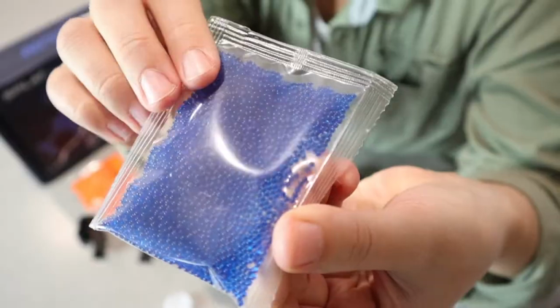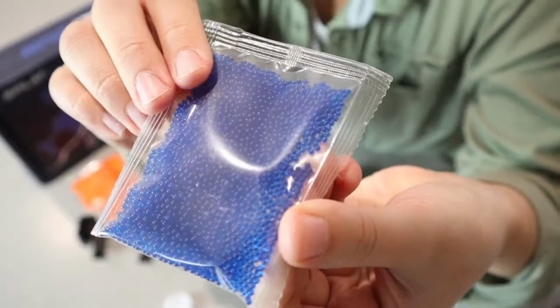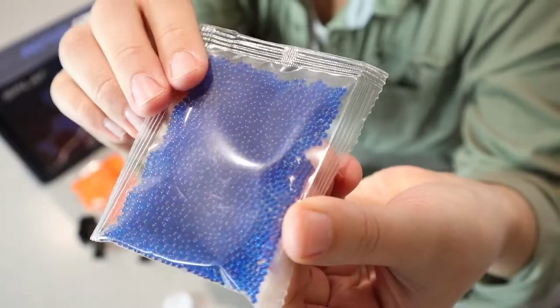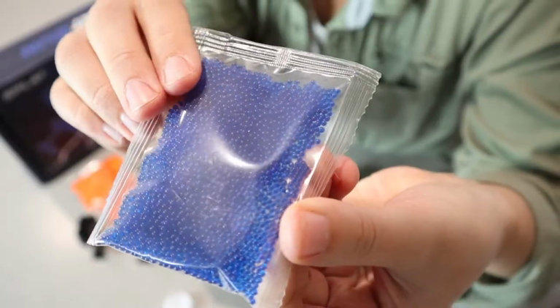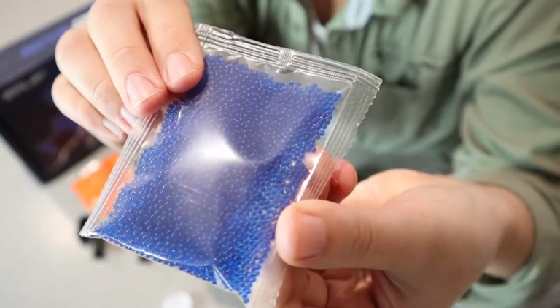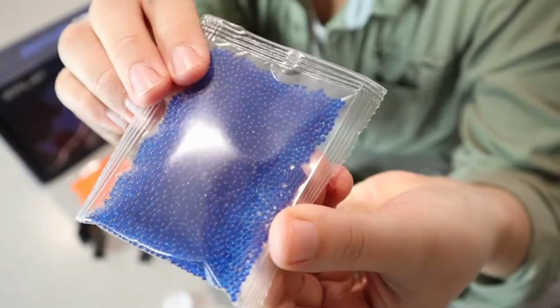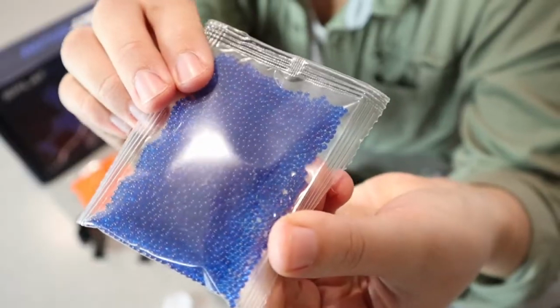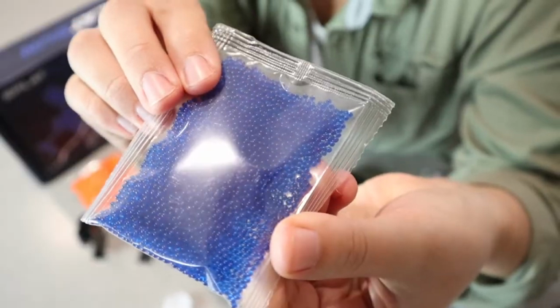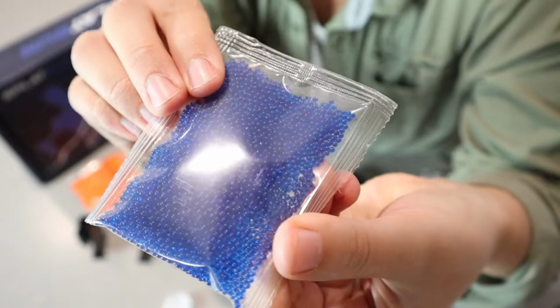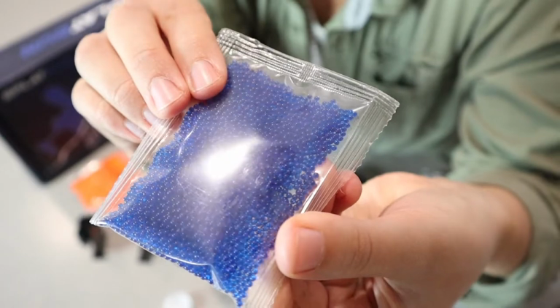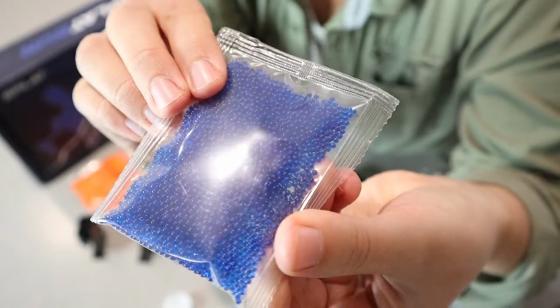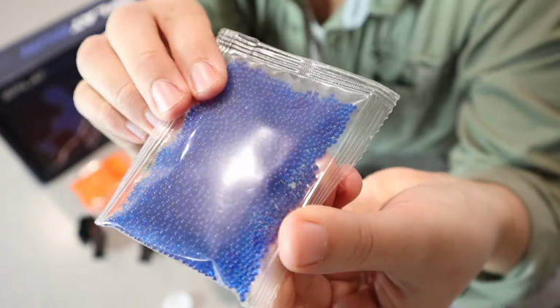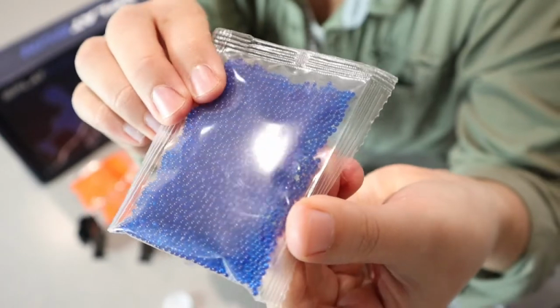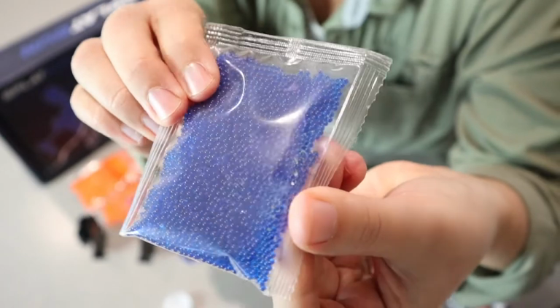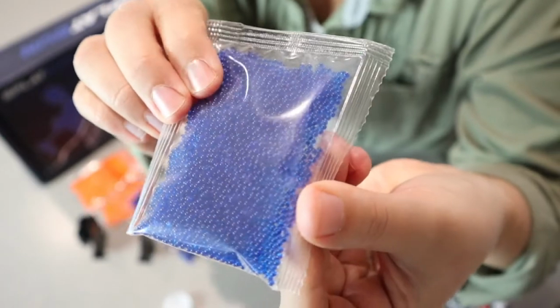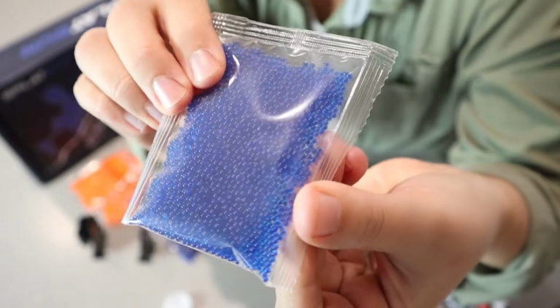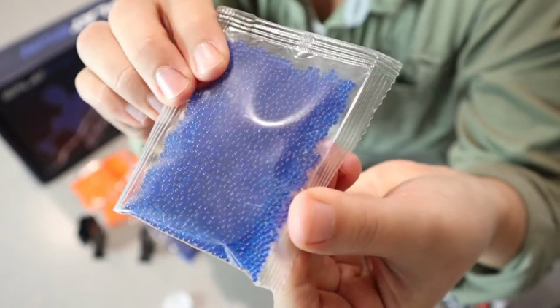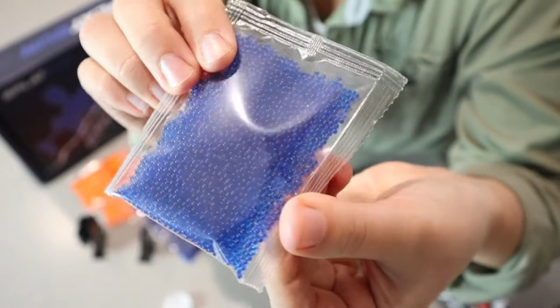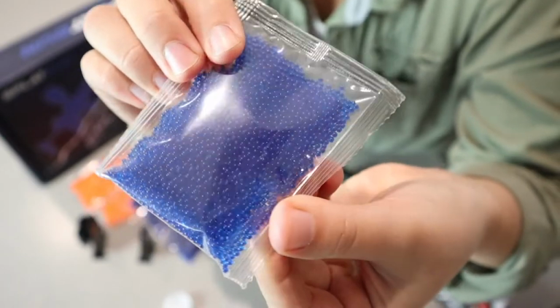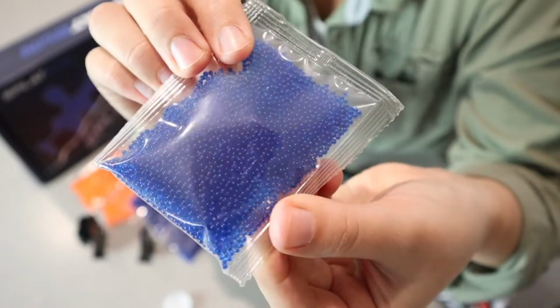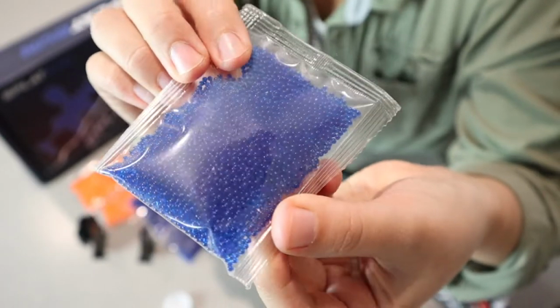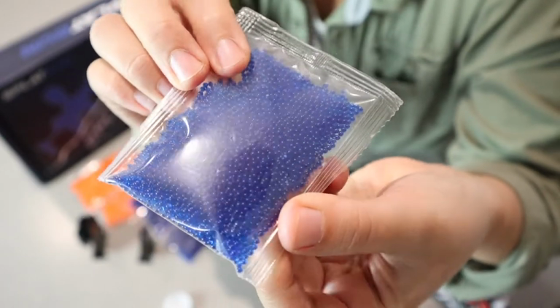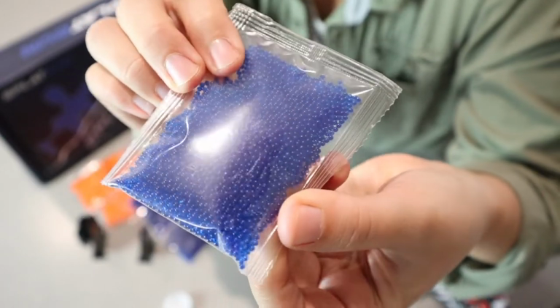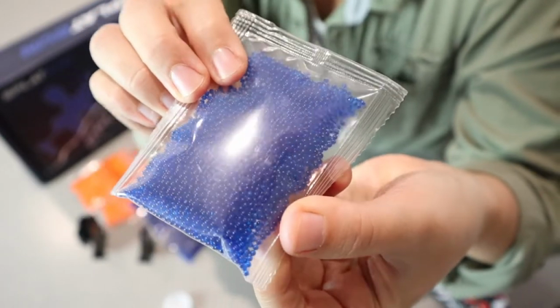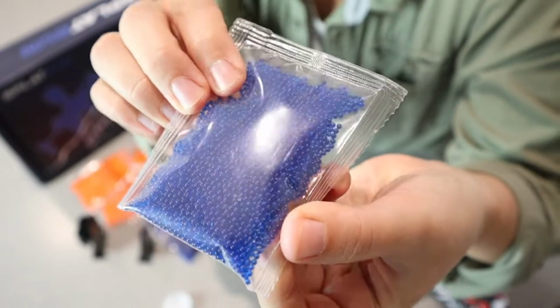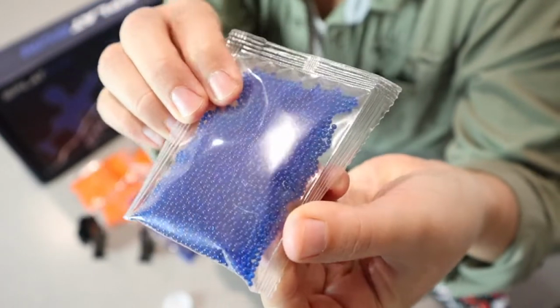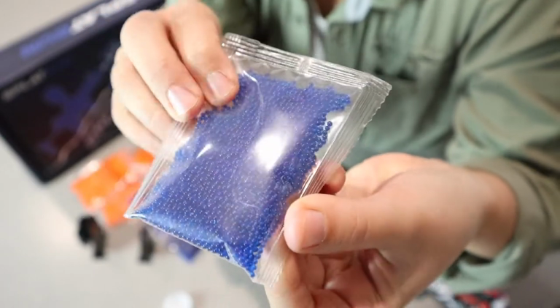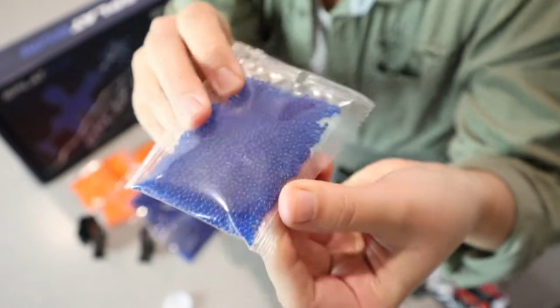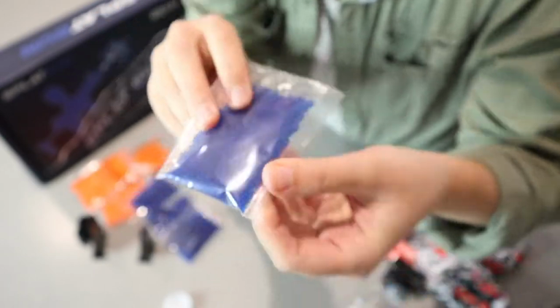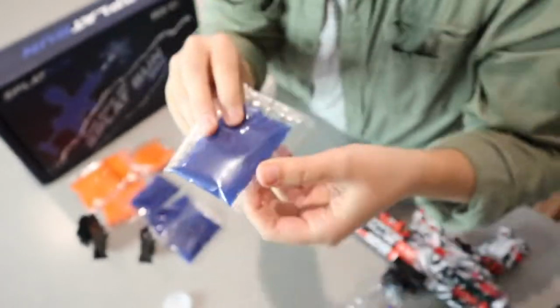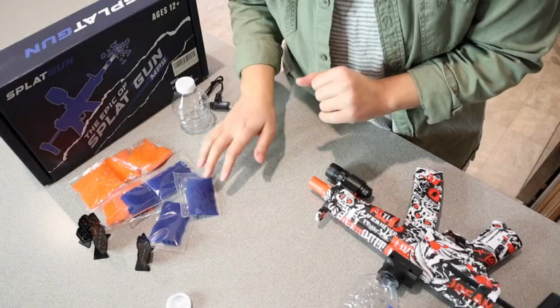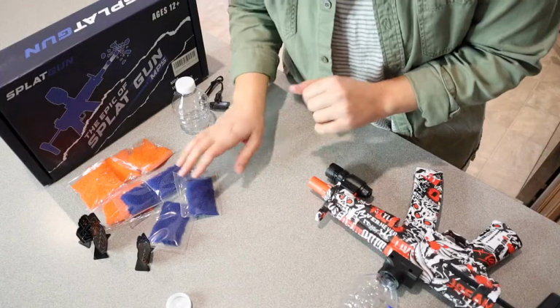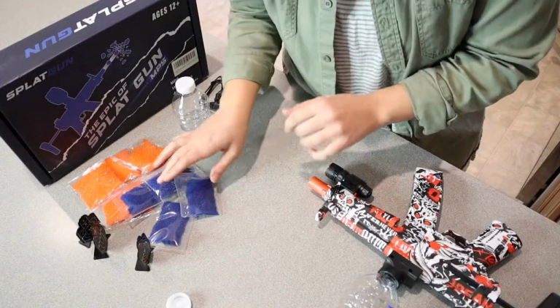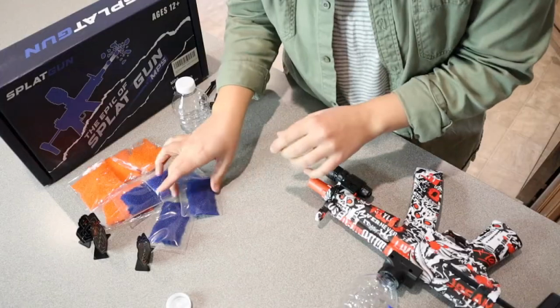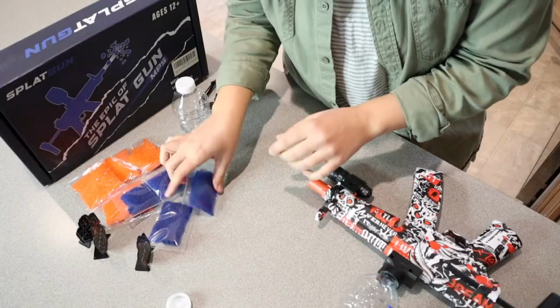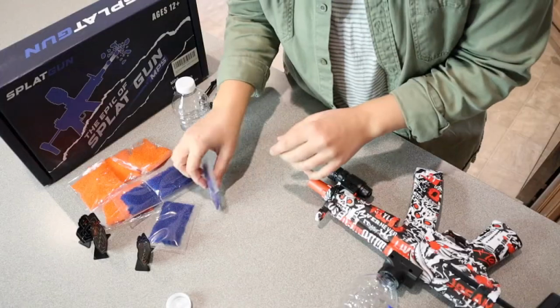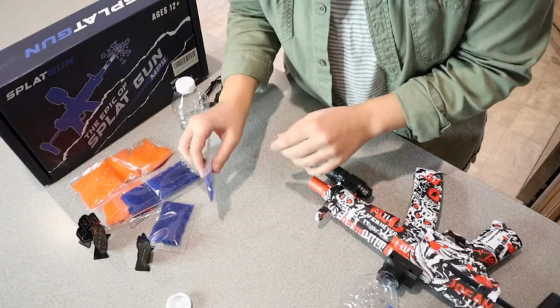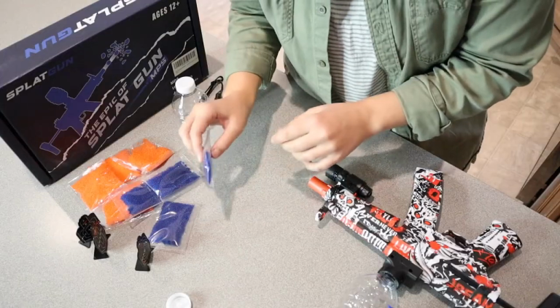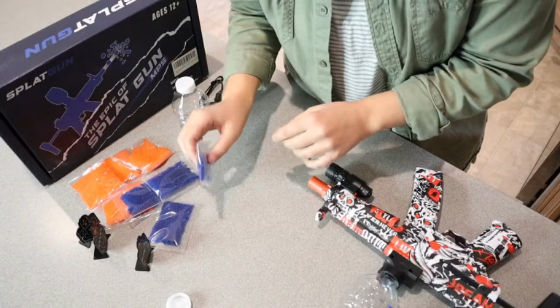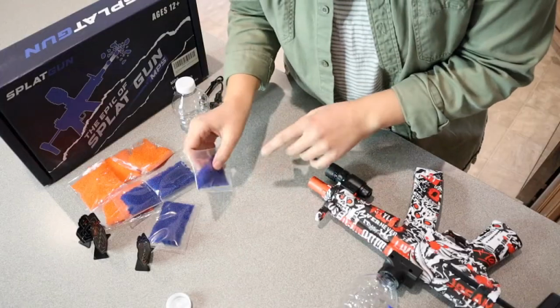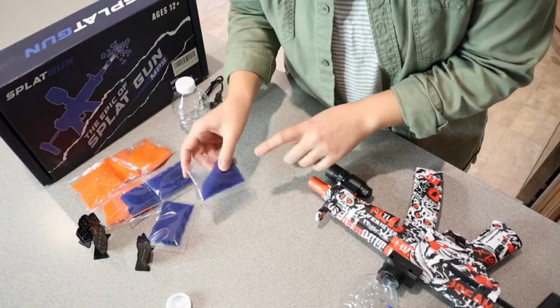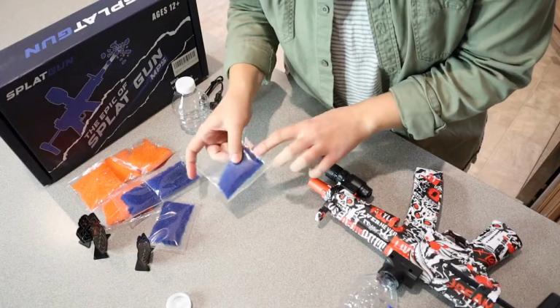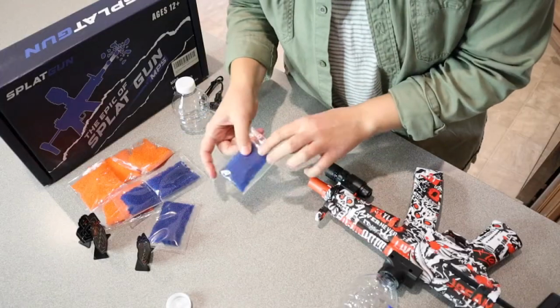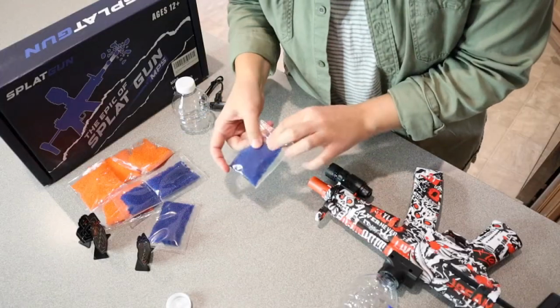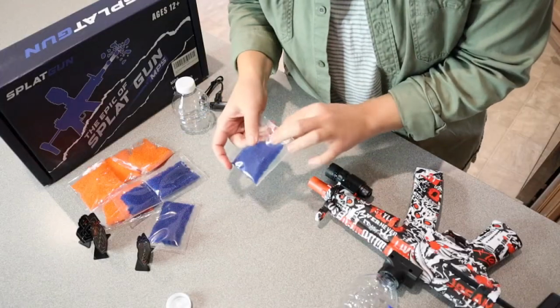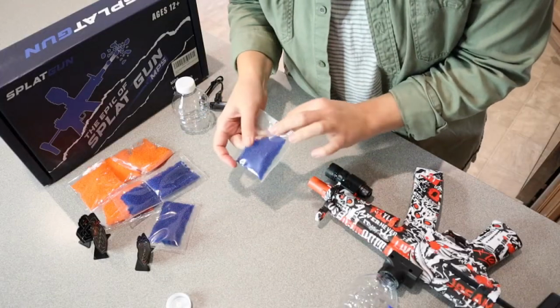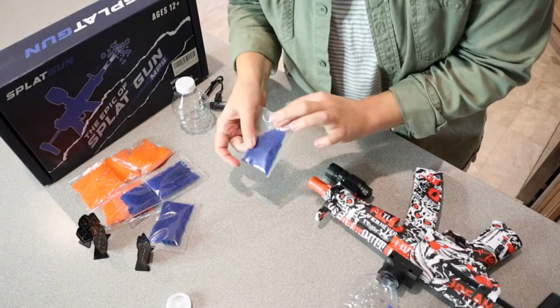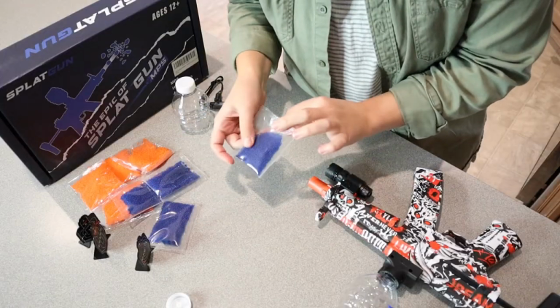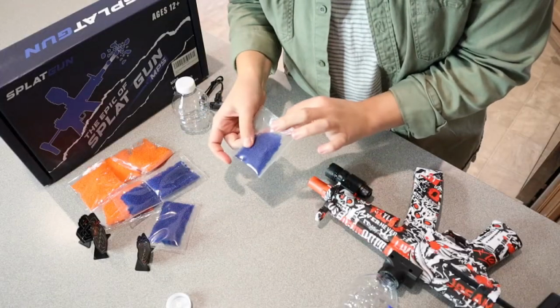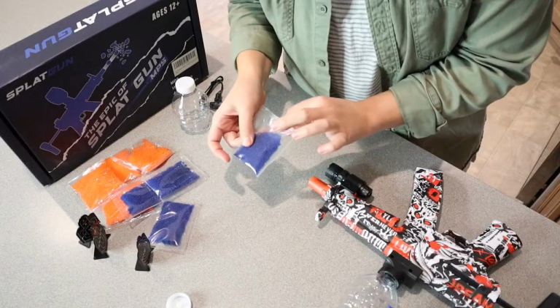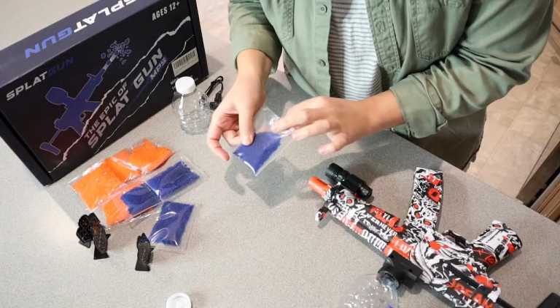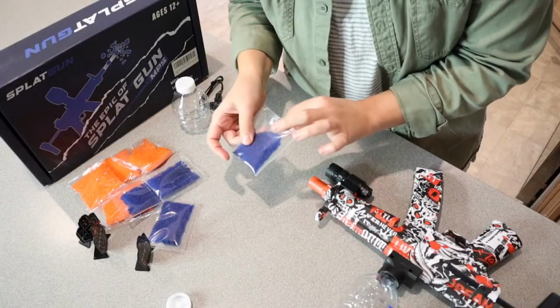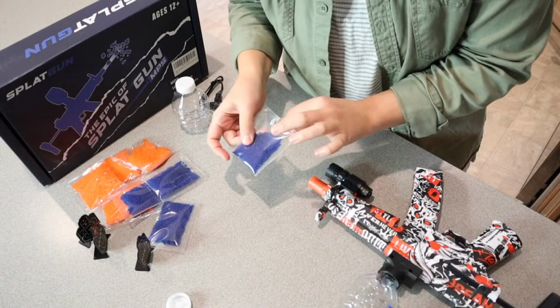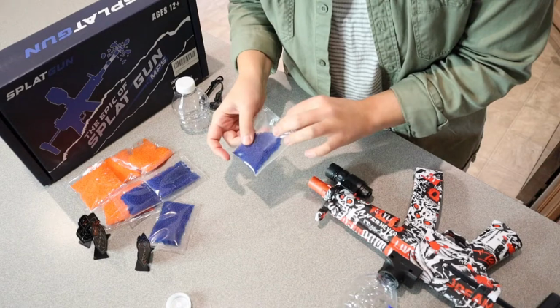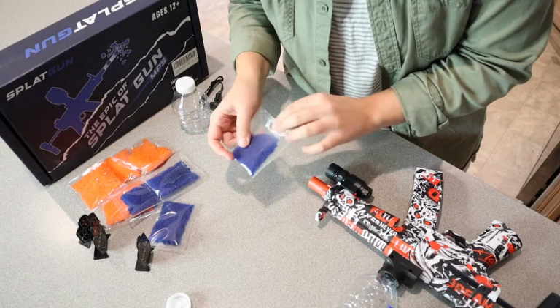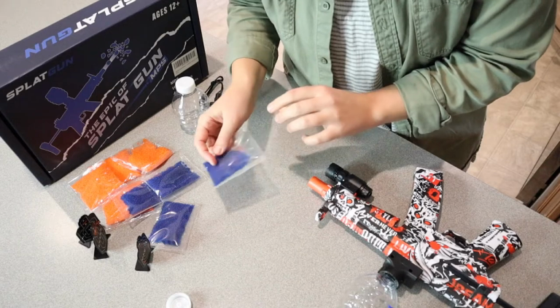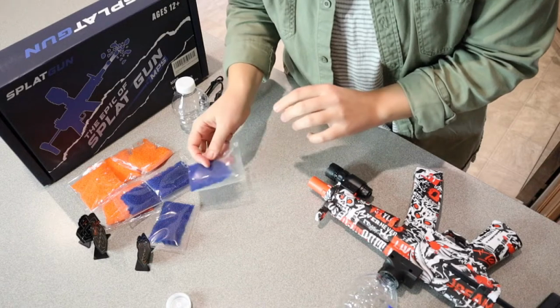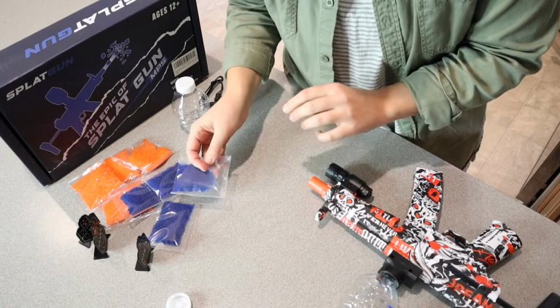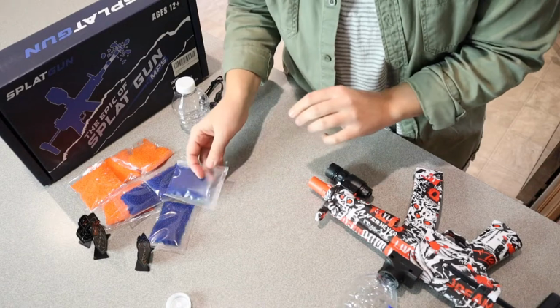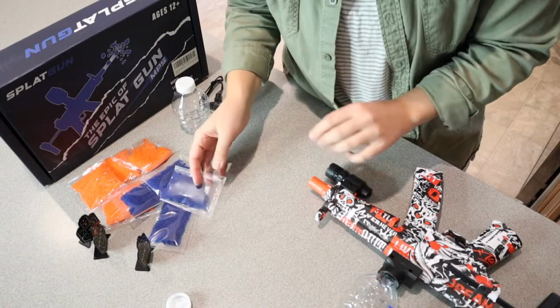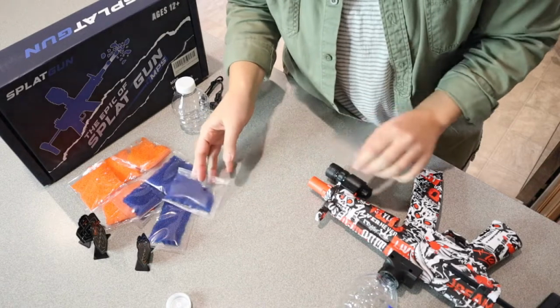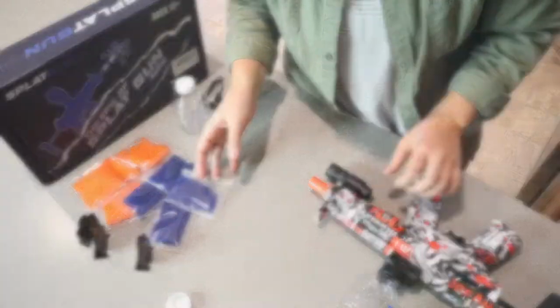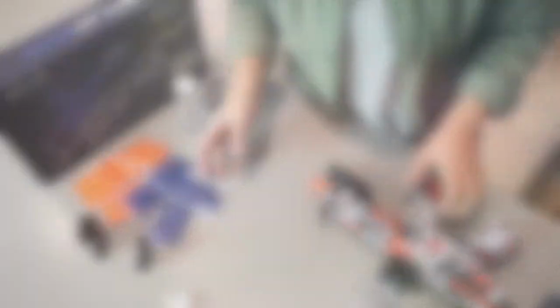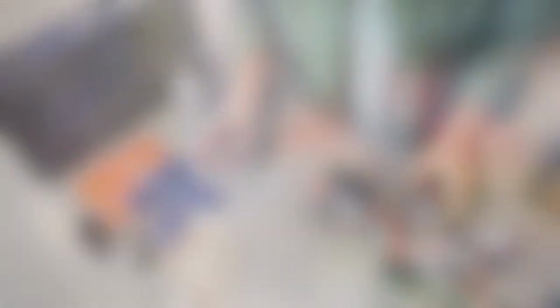This is how small they are when you start out. So I'm going to go ahead and soak up some of these gel balls and then we're going to test this gun out.